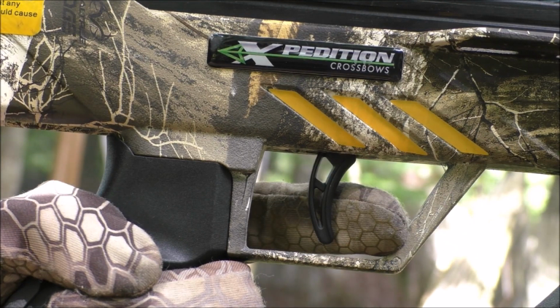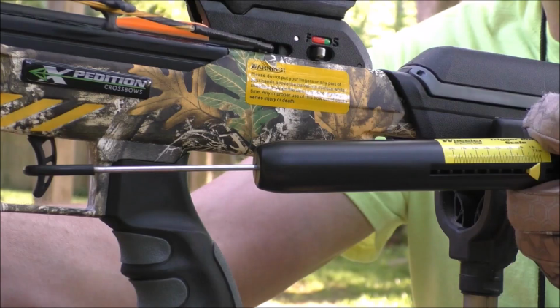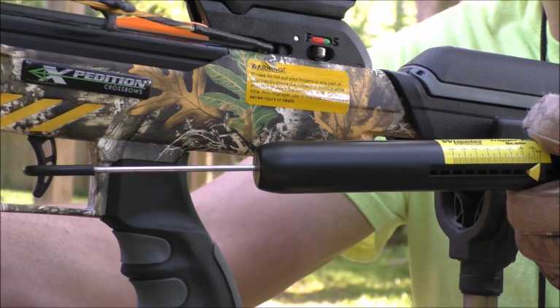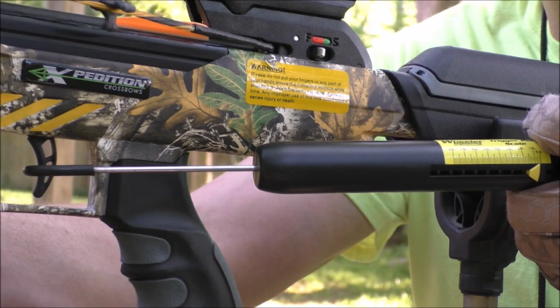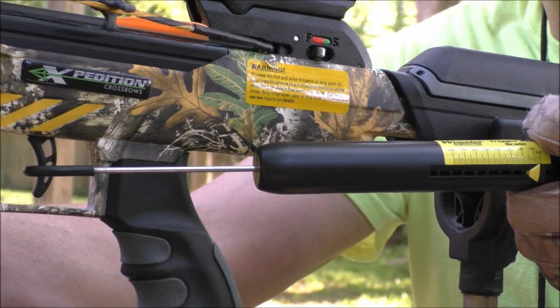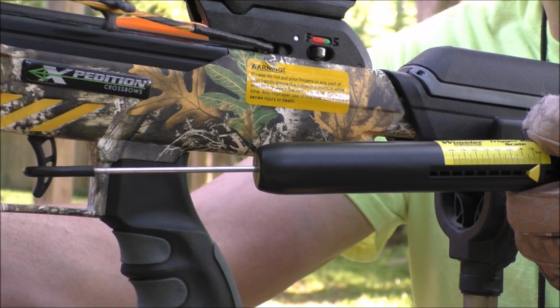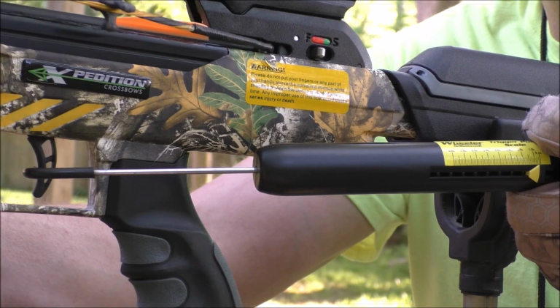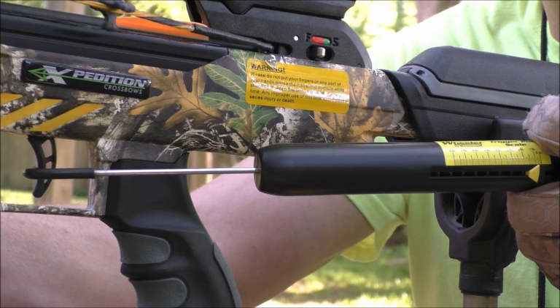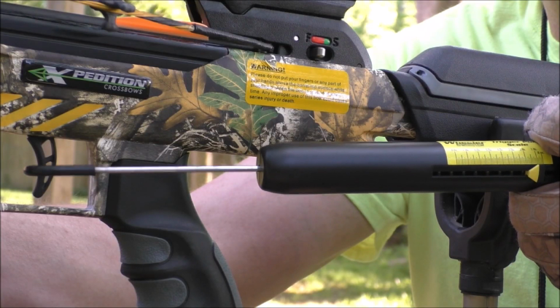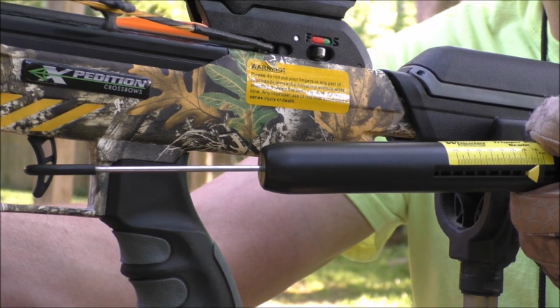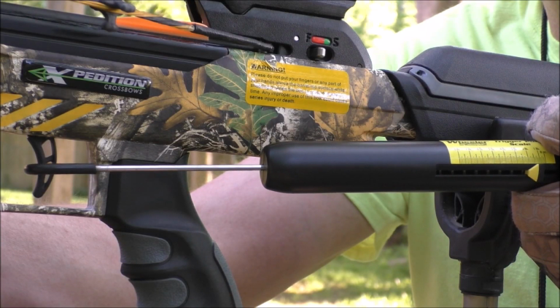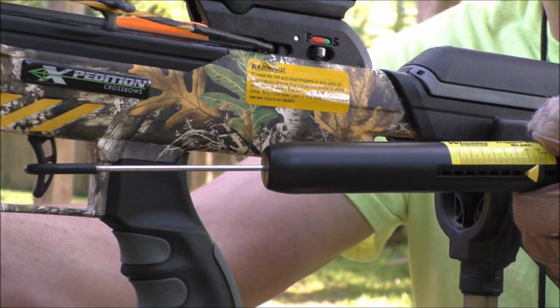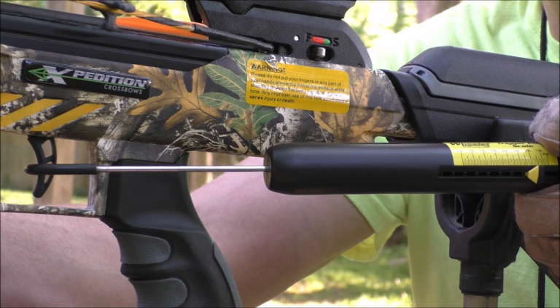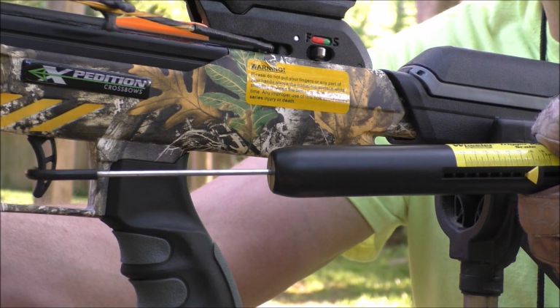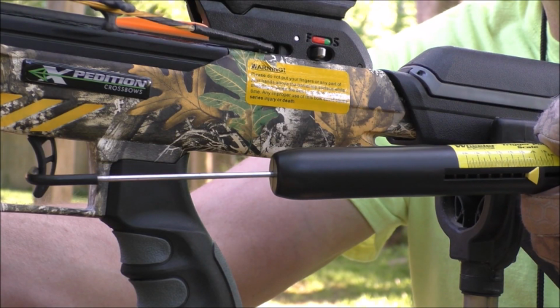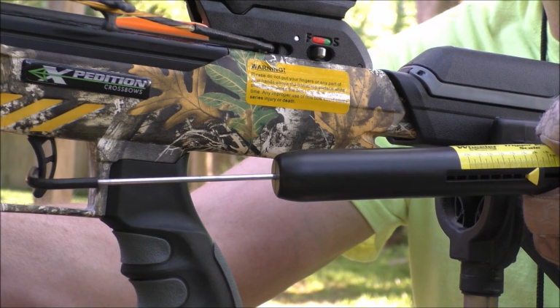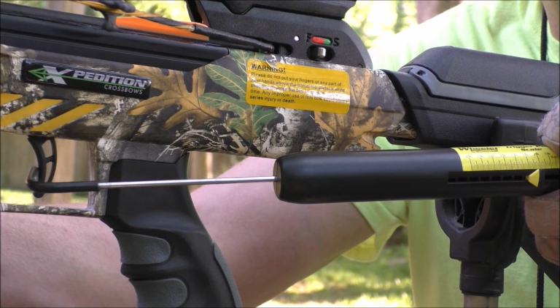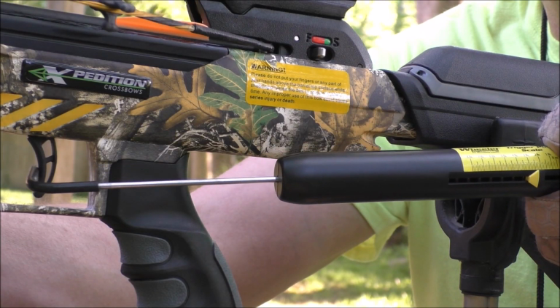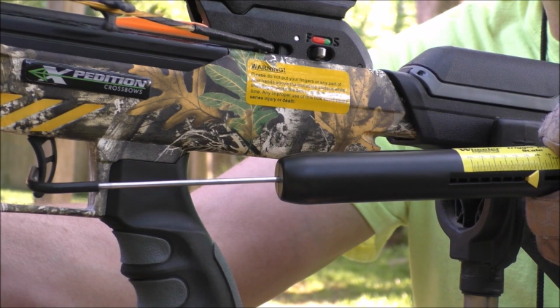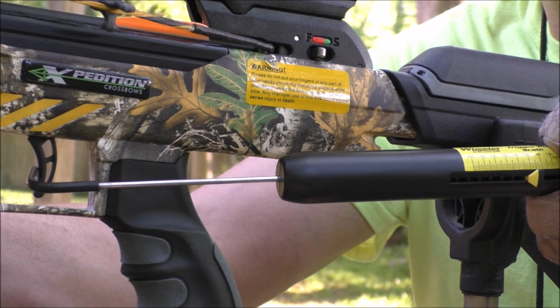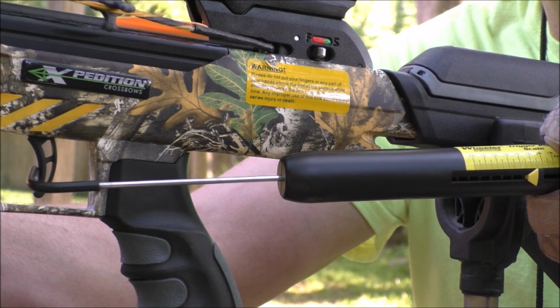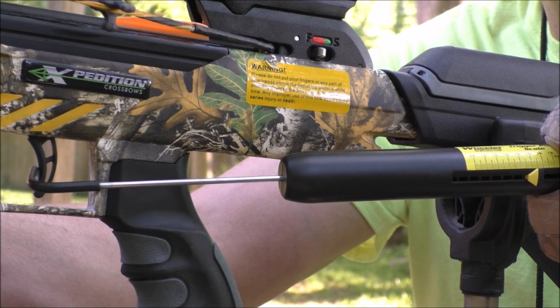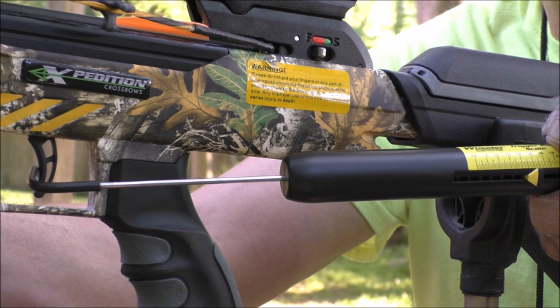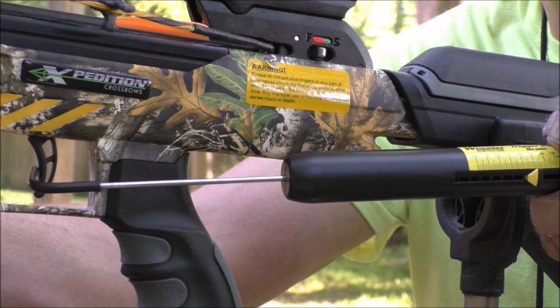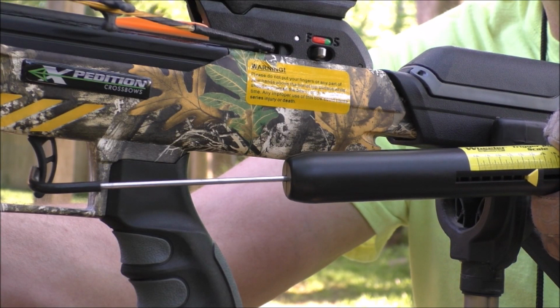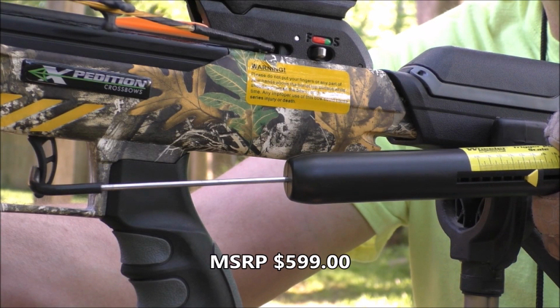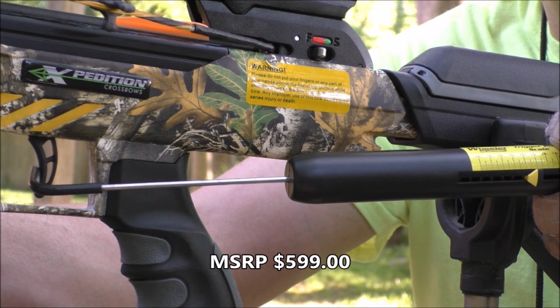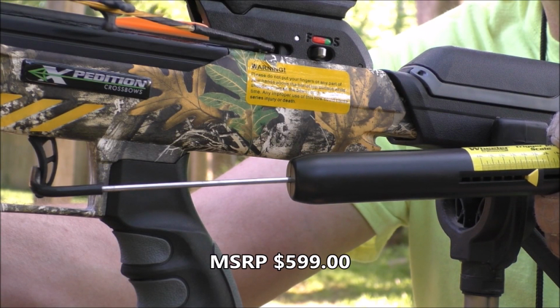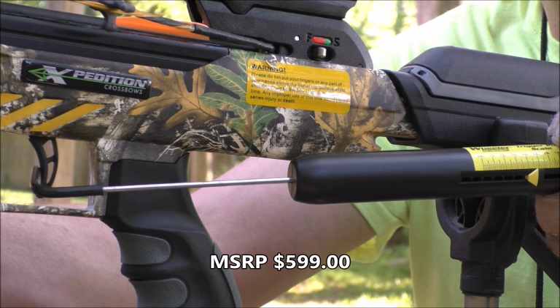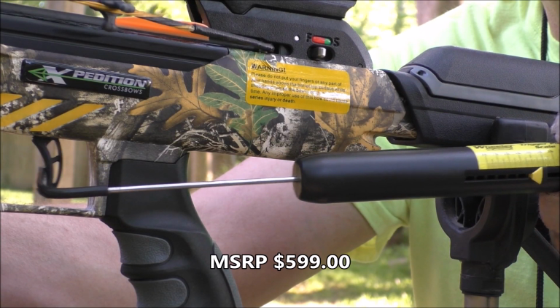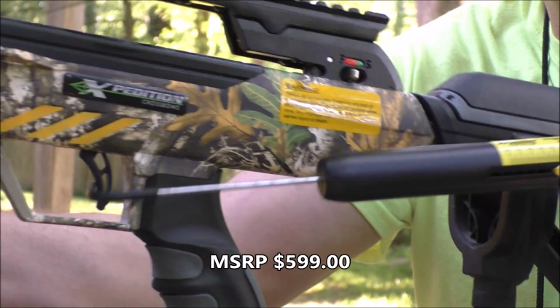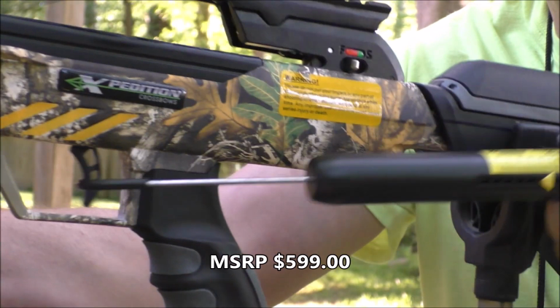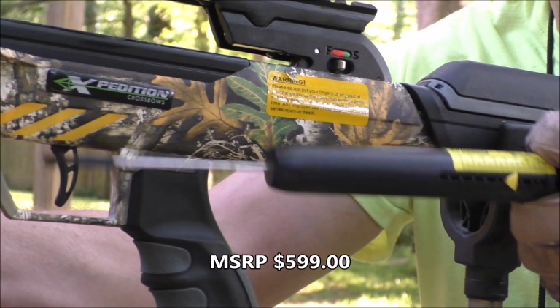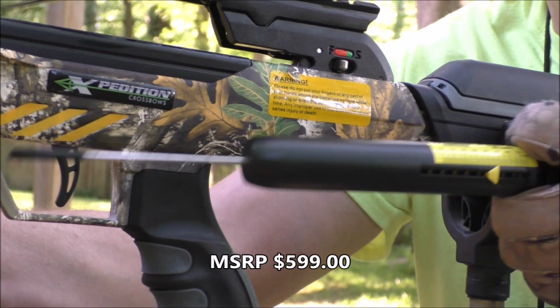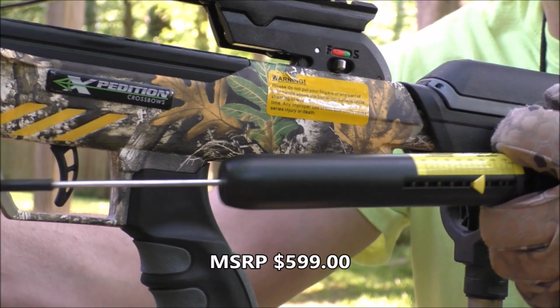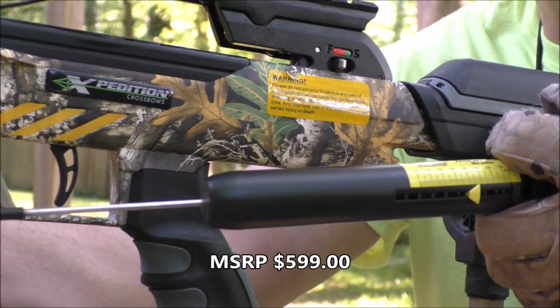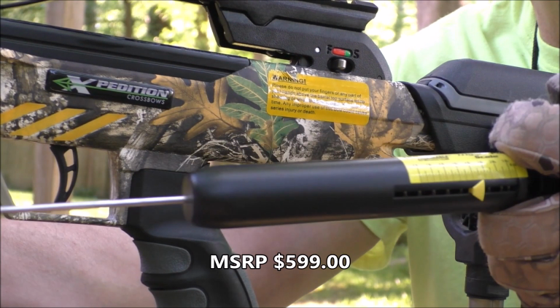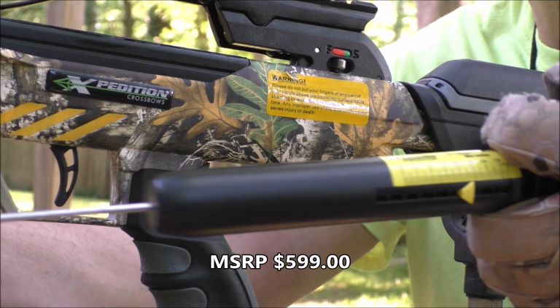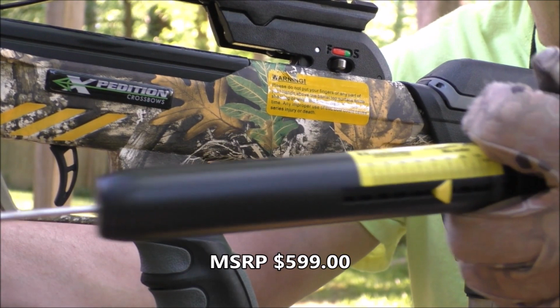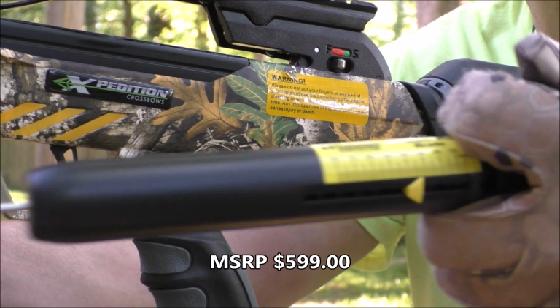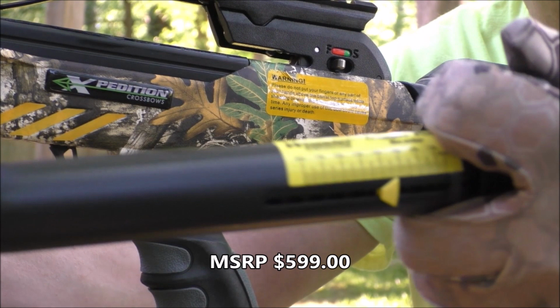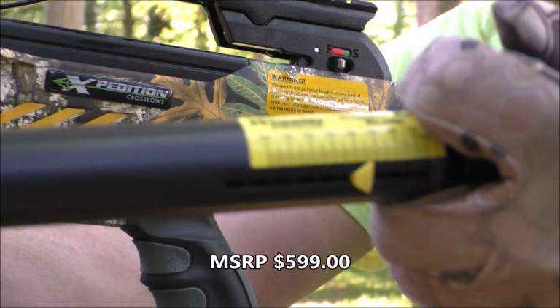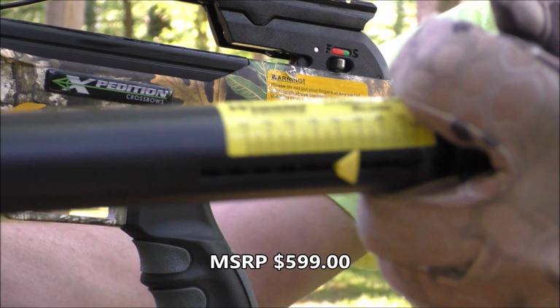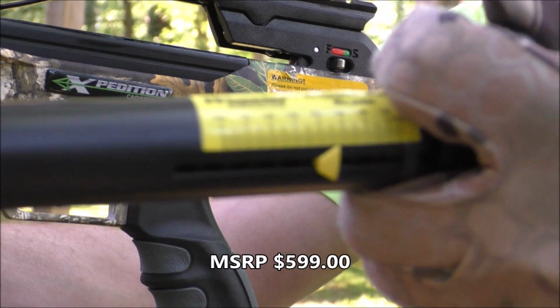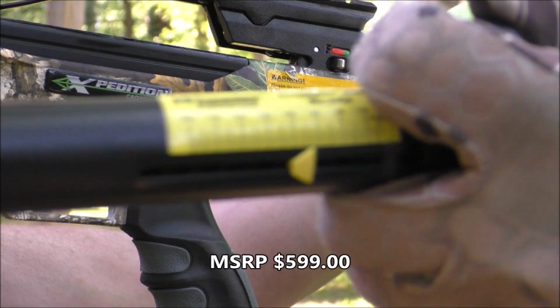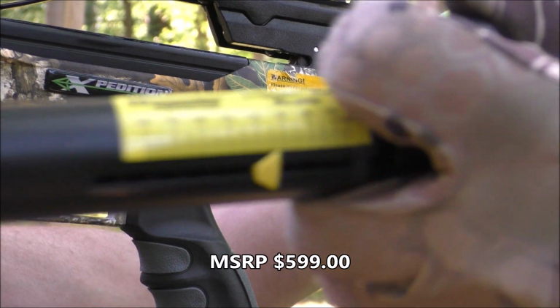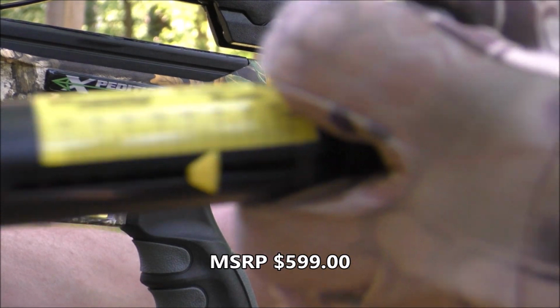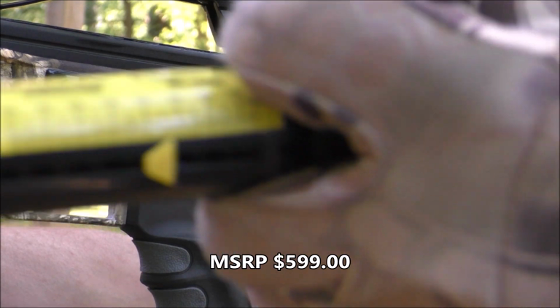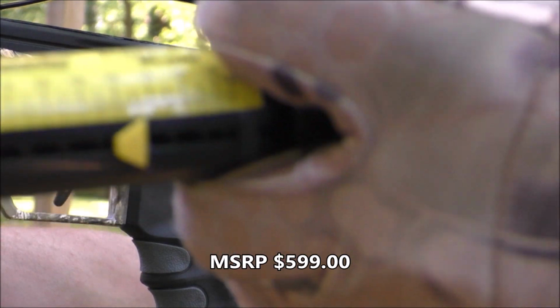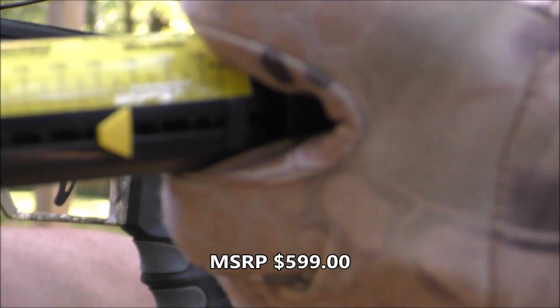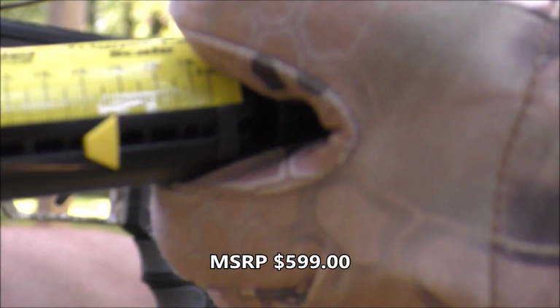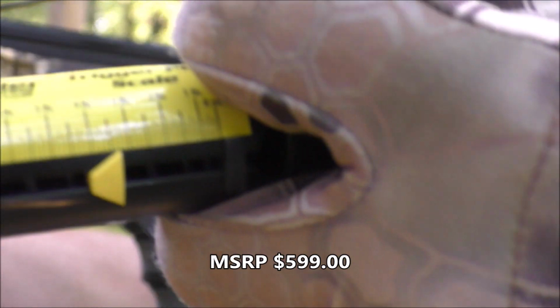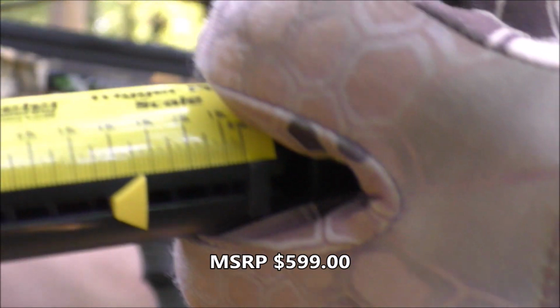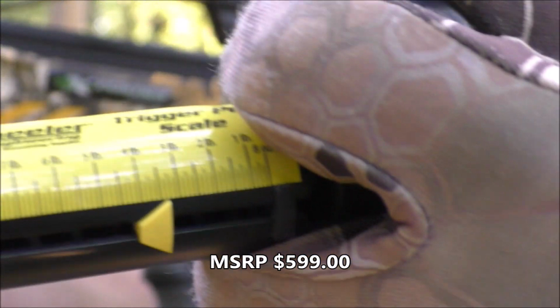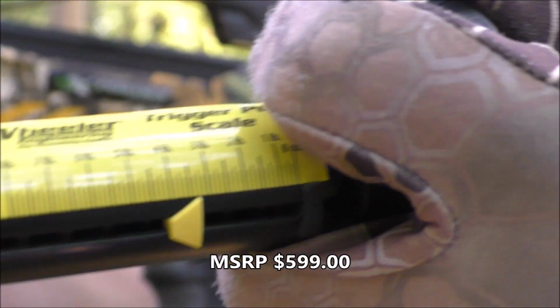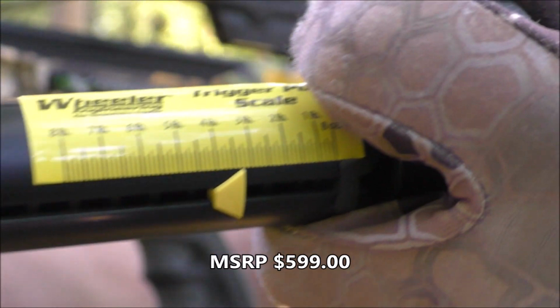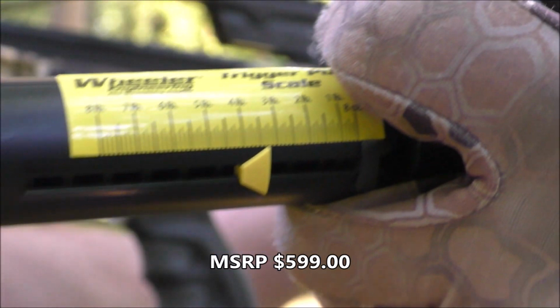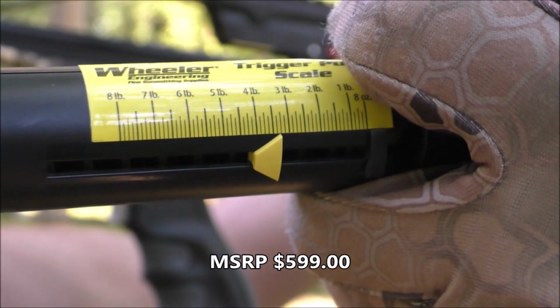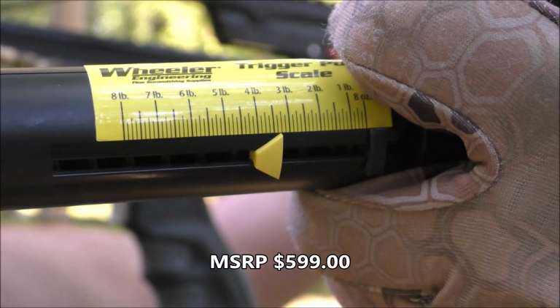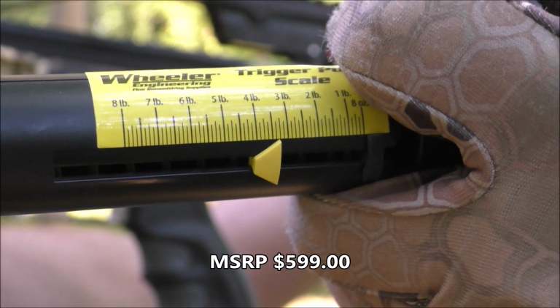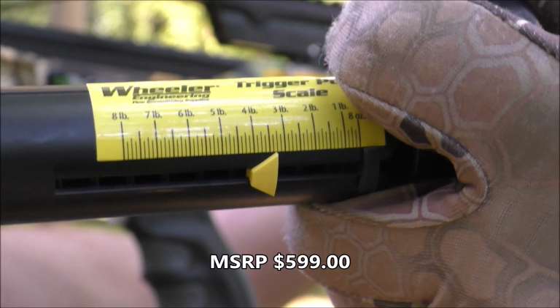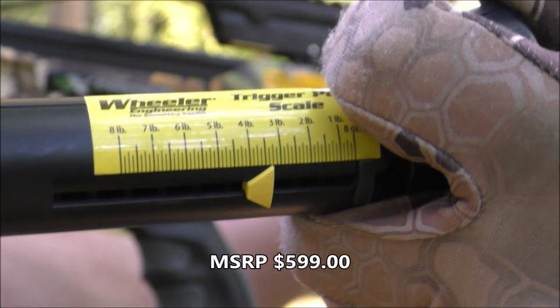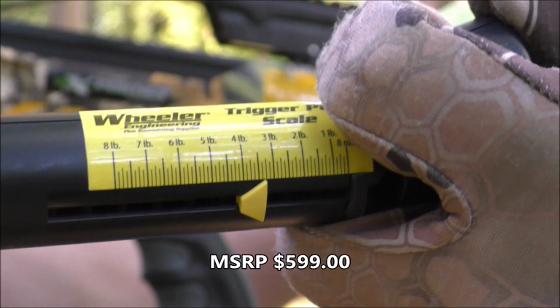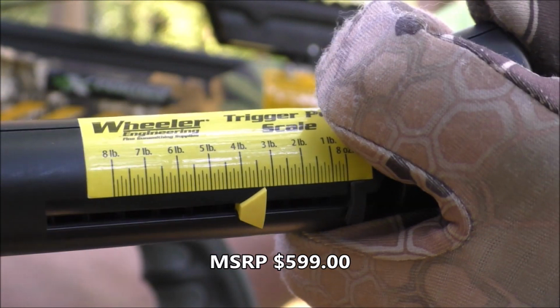The trigger has consistent travel and breaks at only 3.25 pounds, which is very good in this price range.